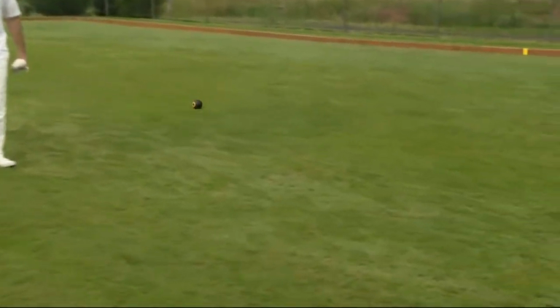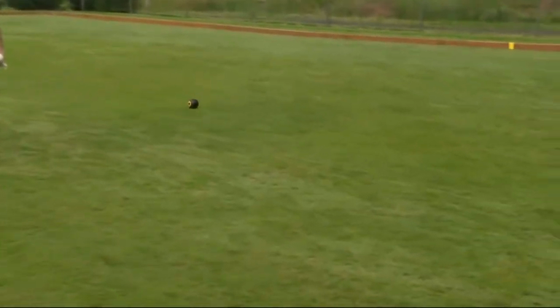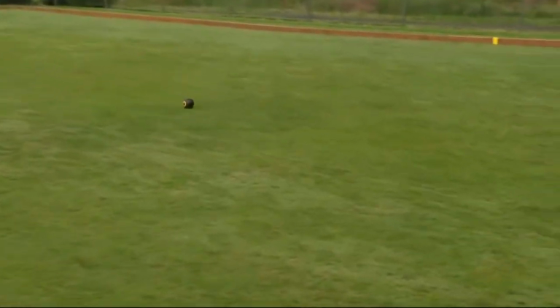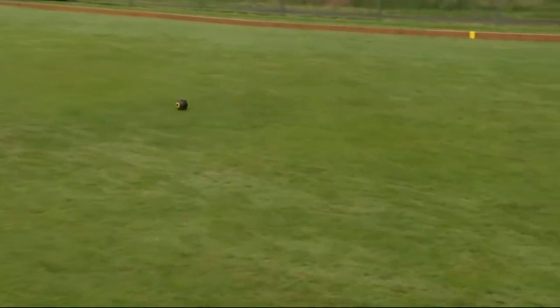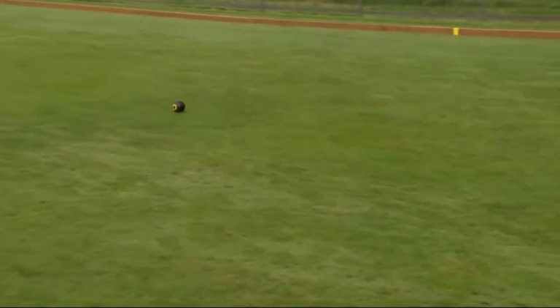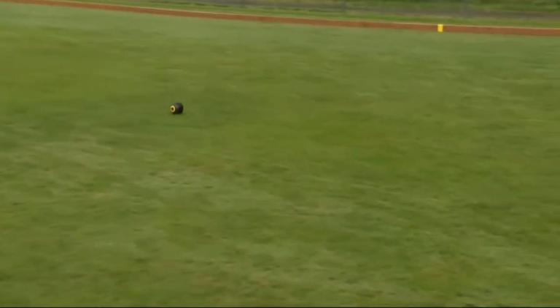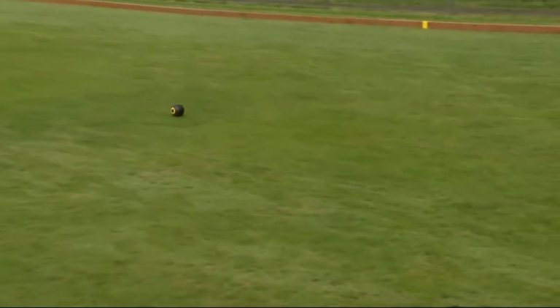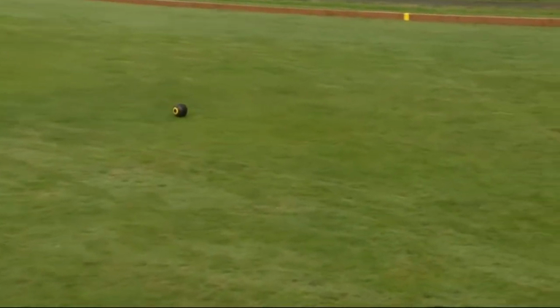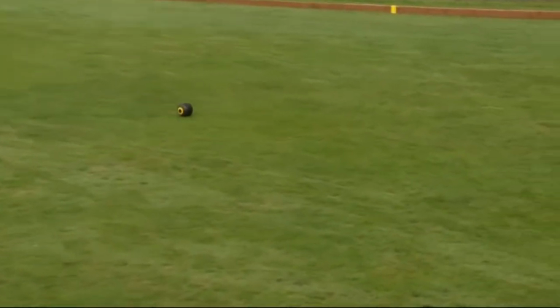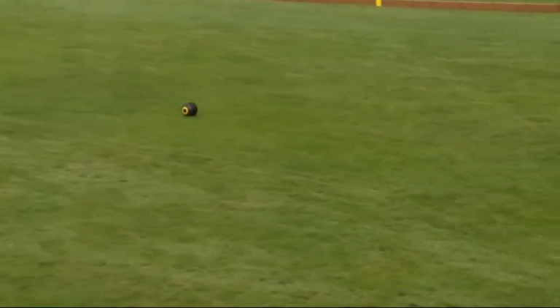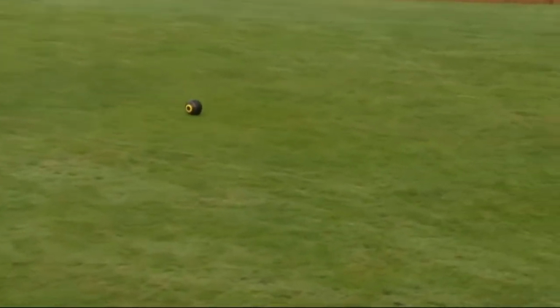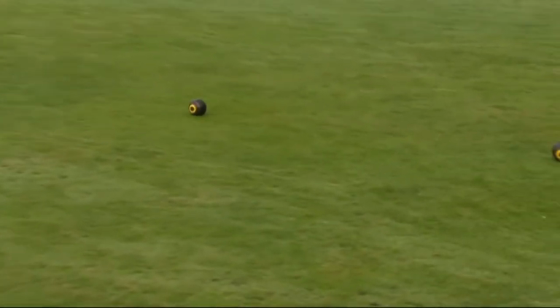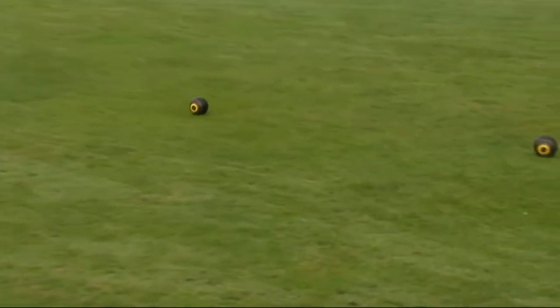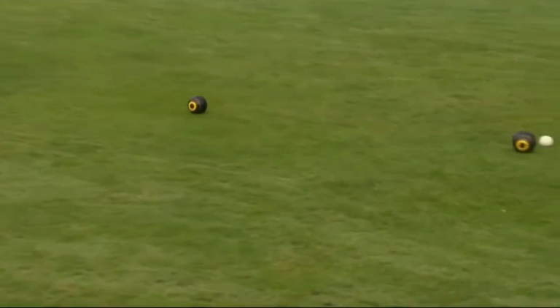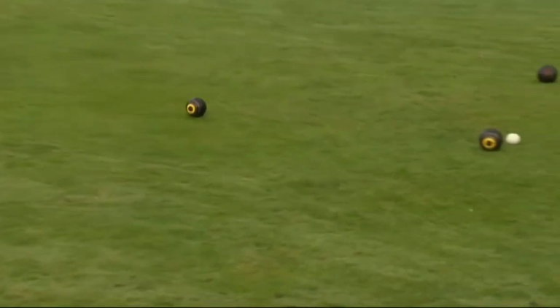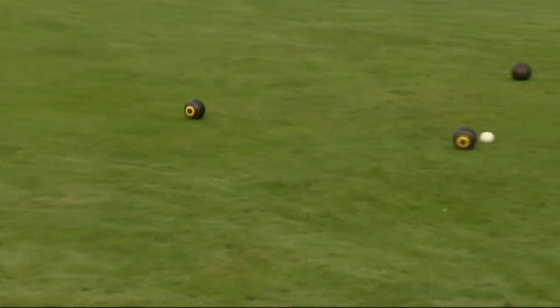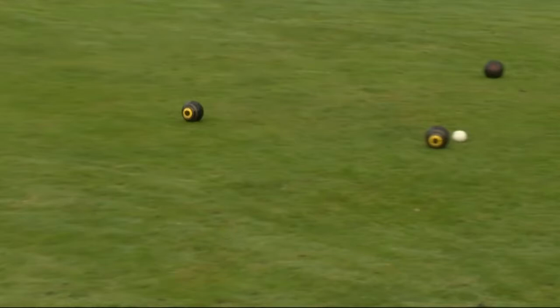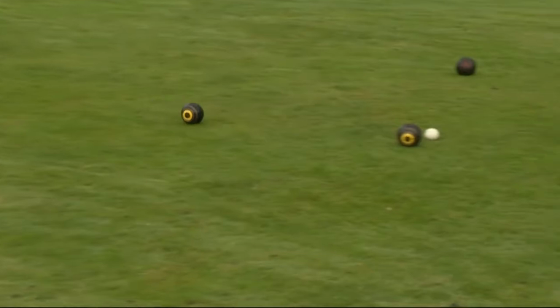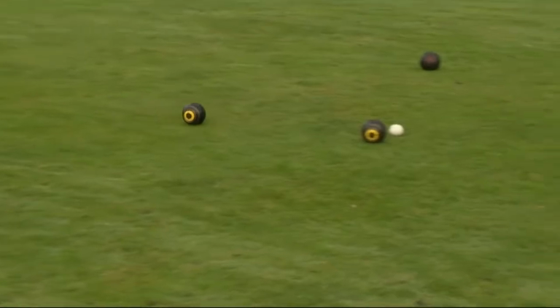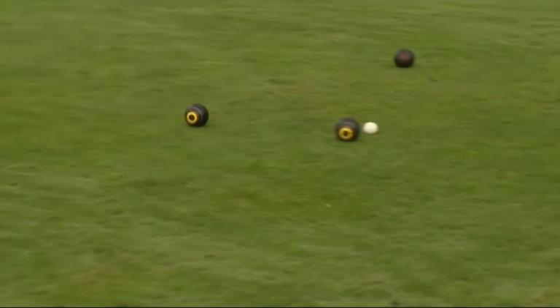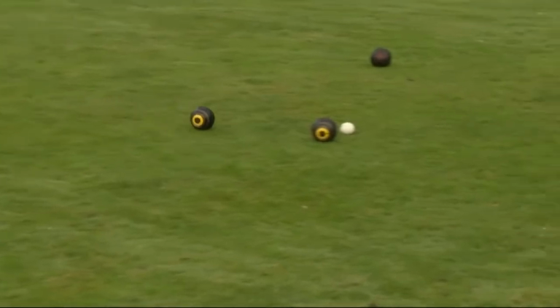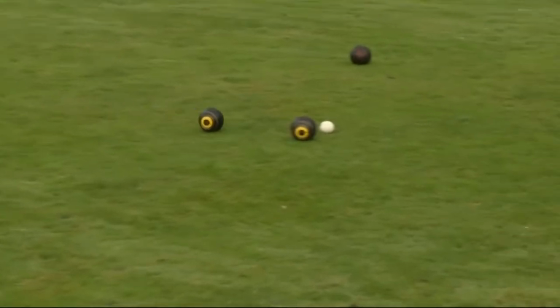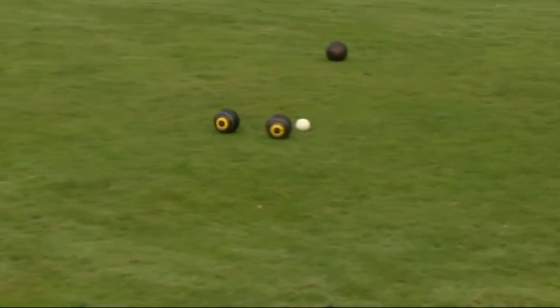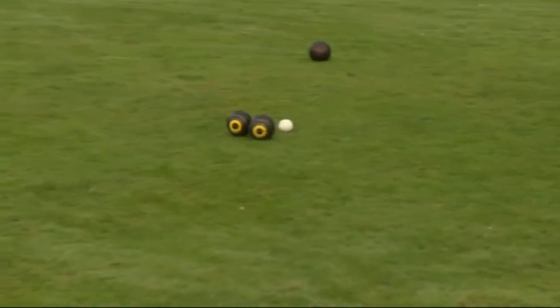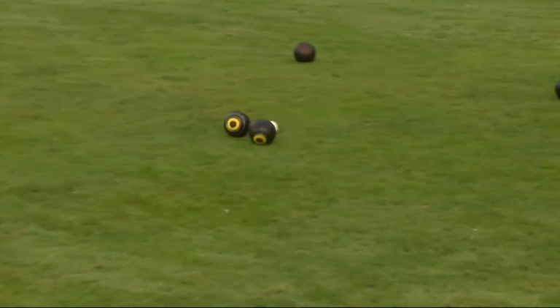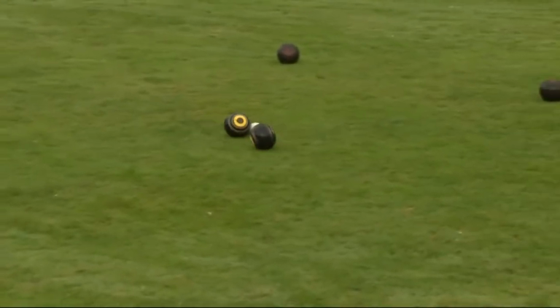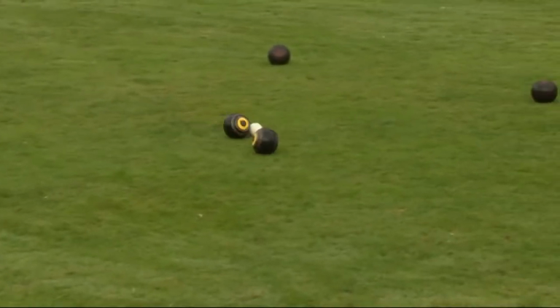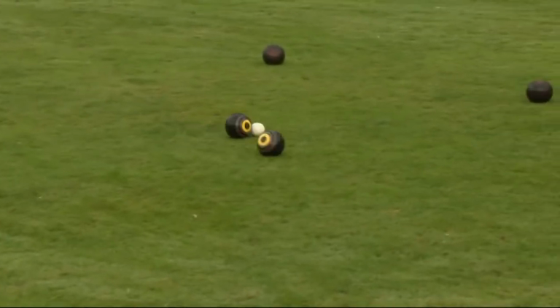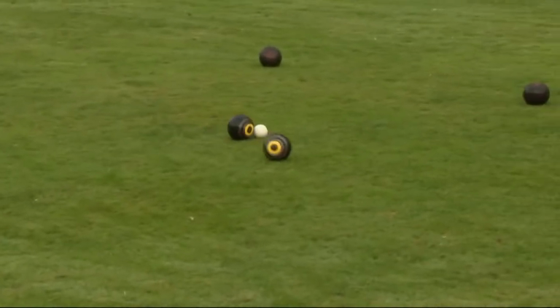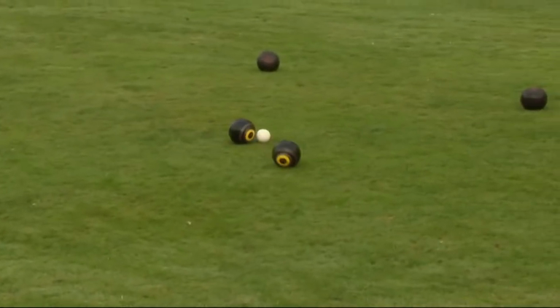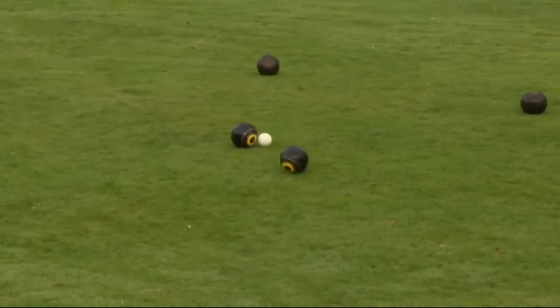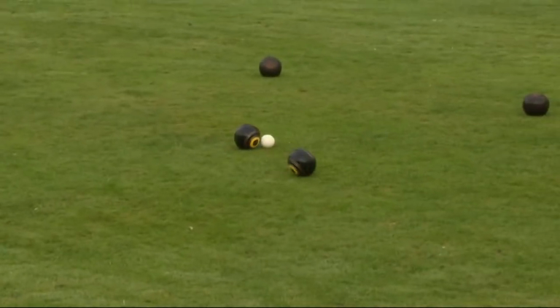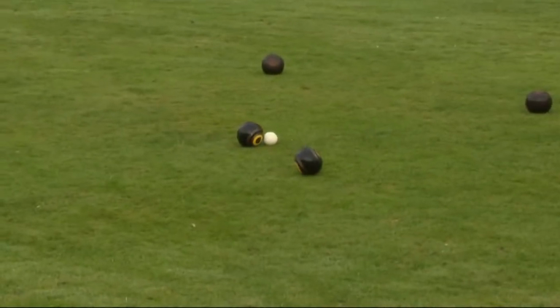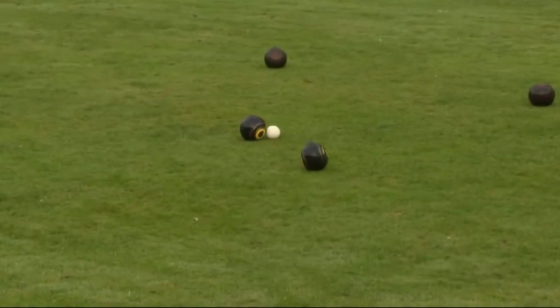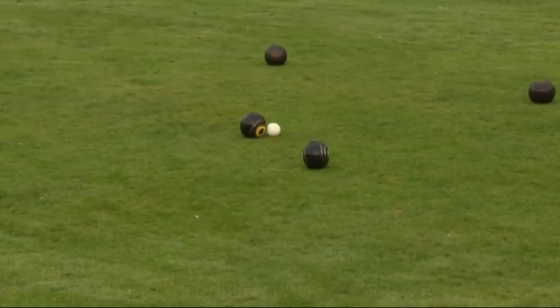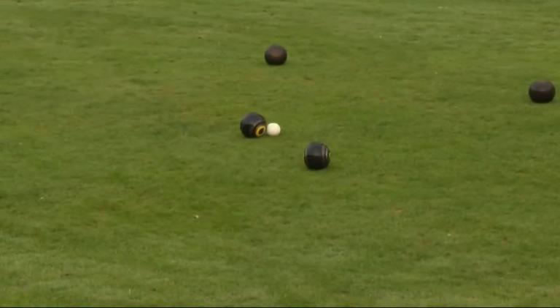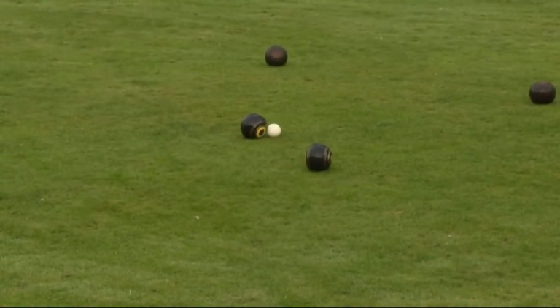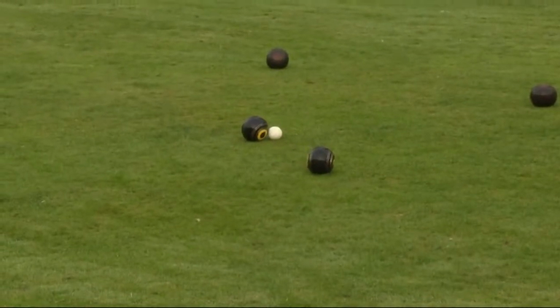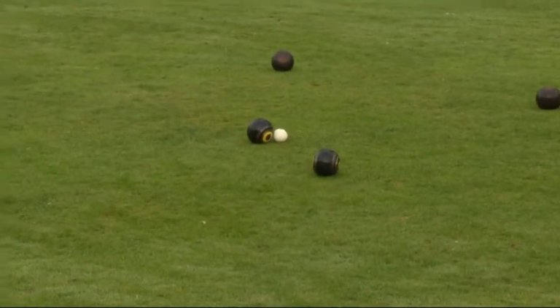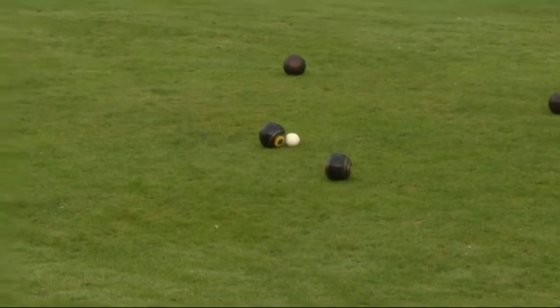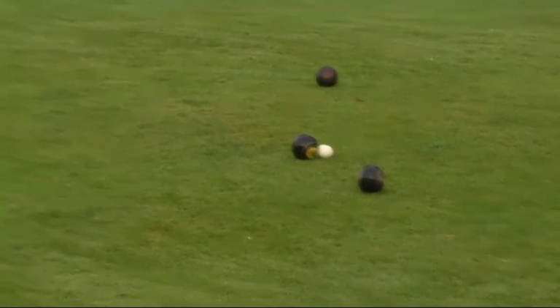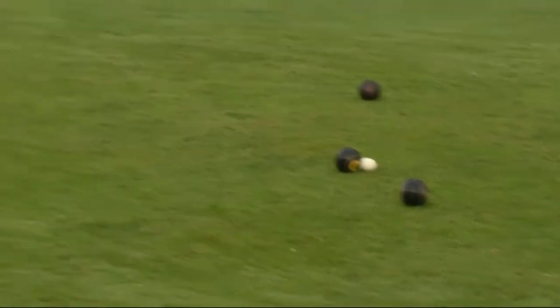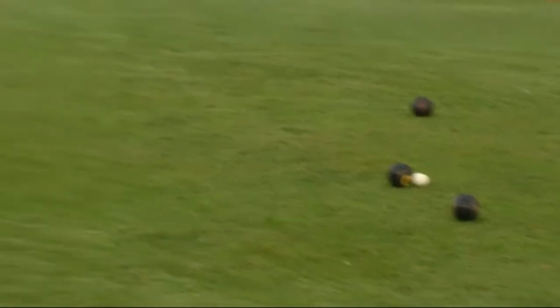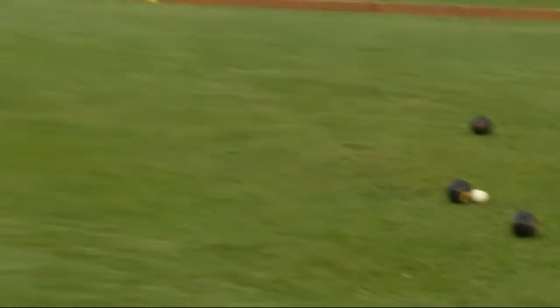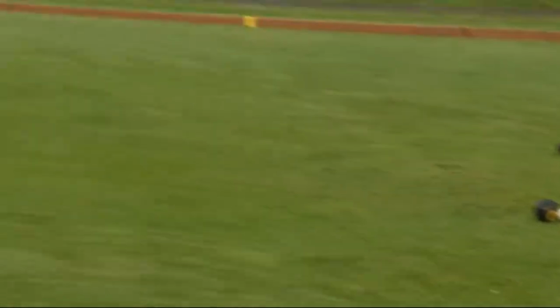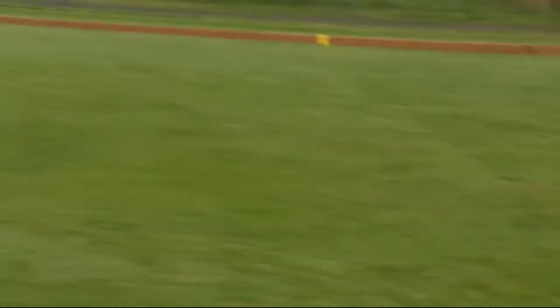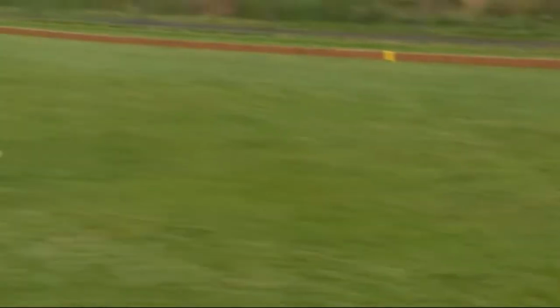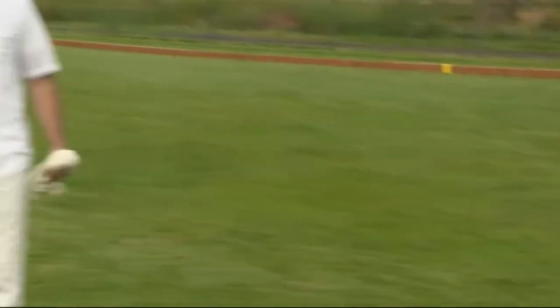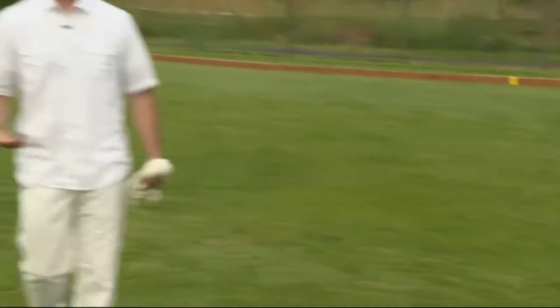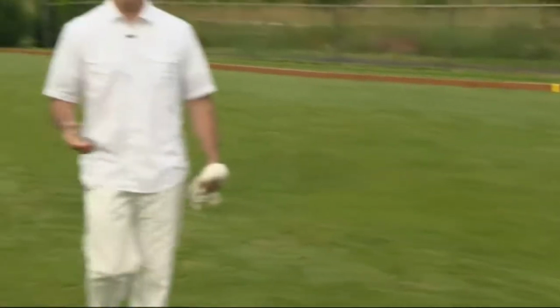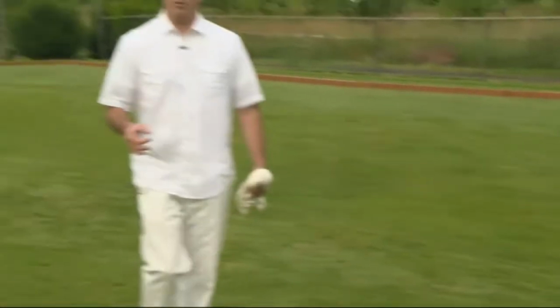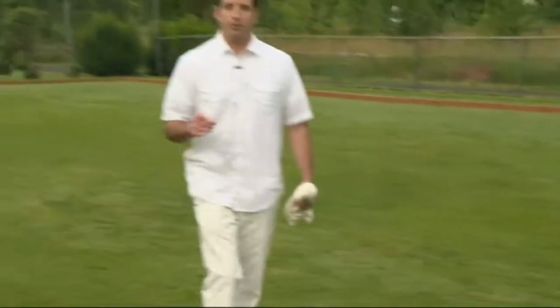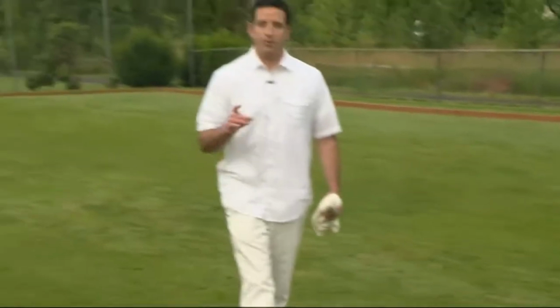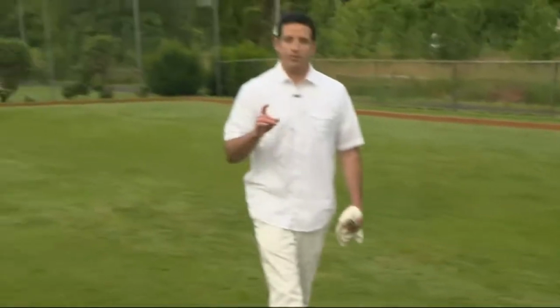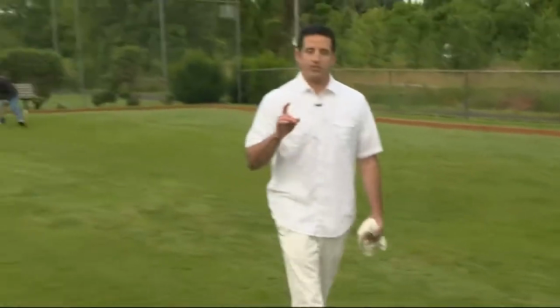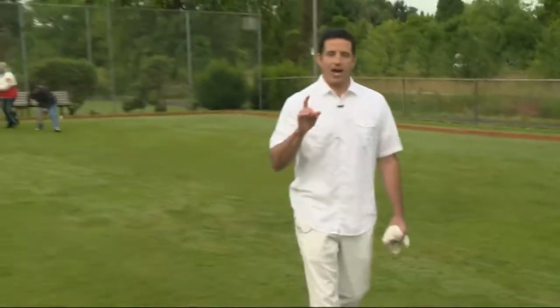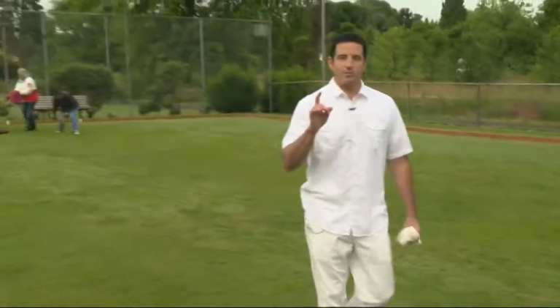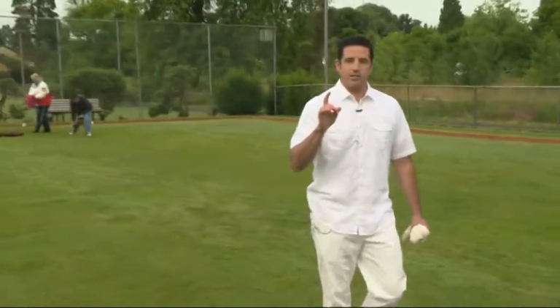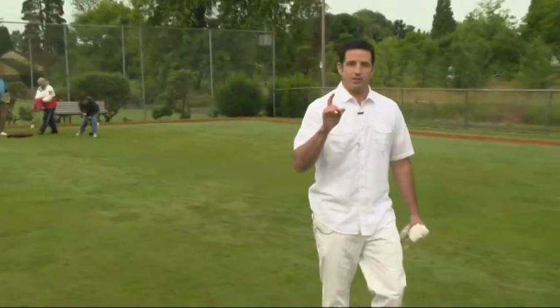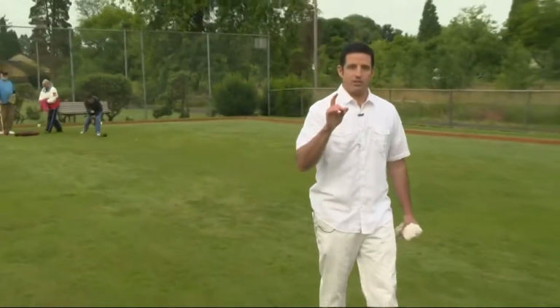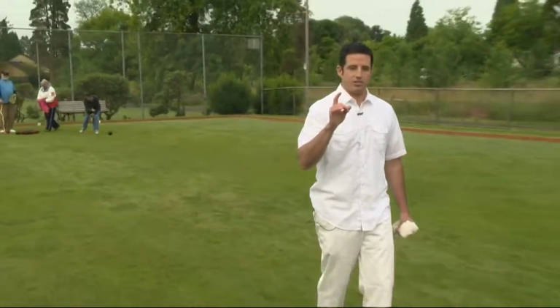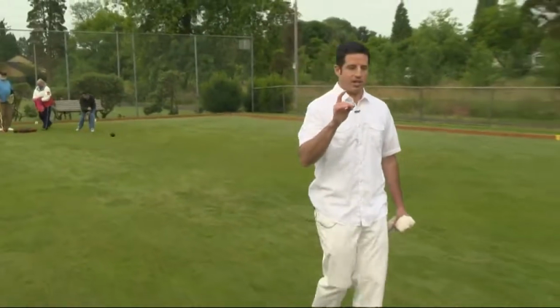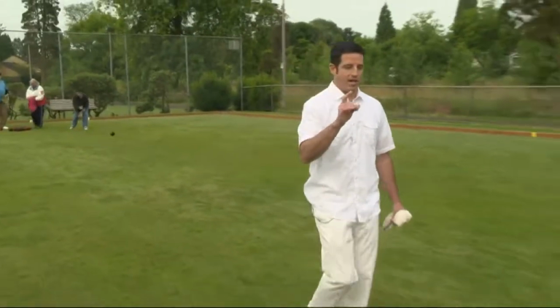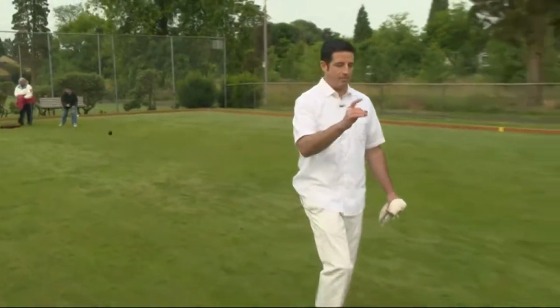It's very similar to the Olympic sport of curling, if you're familiar with that, minus of course the ice, but there's an object to this game.